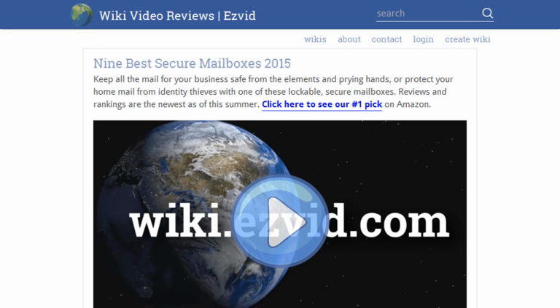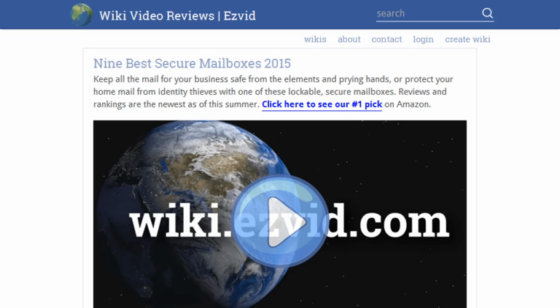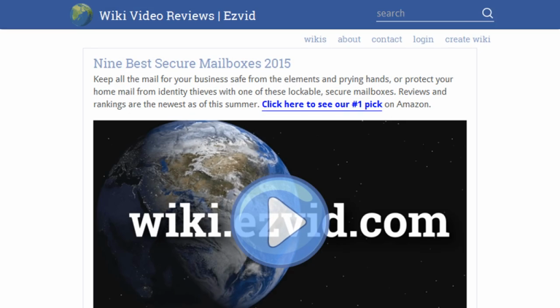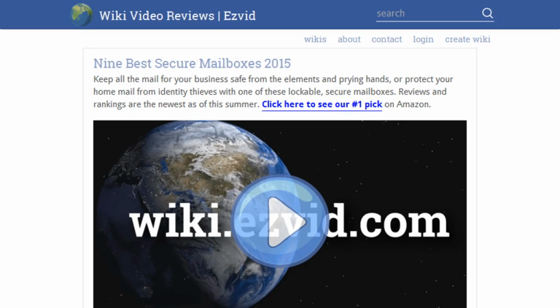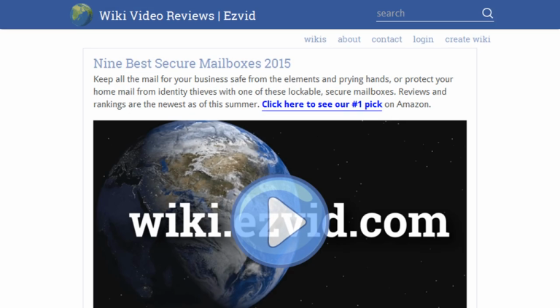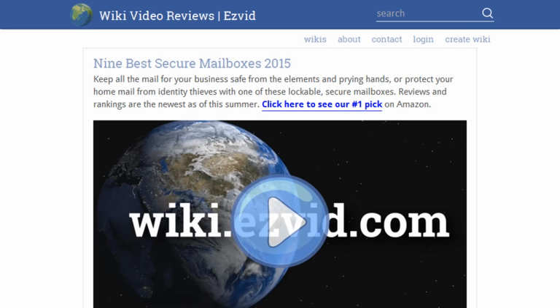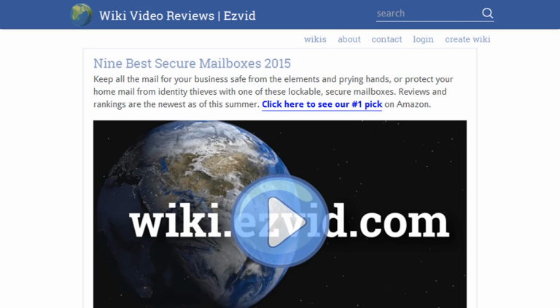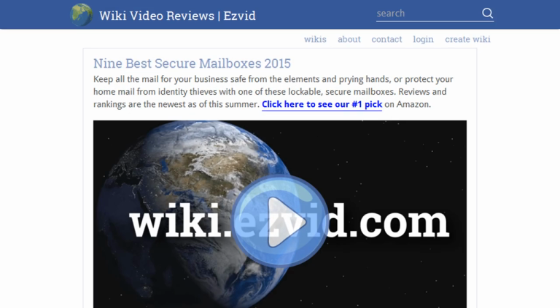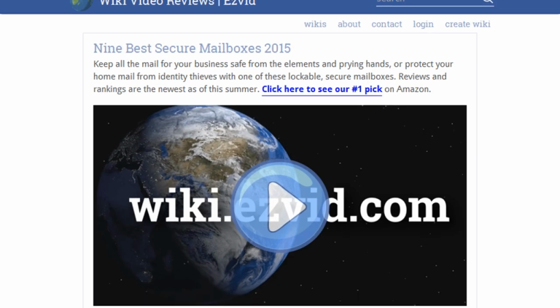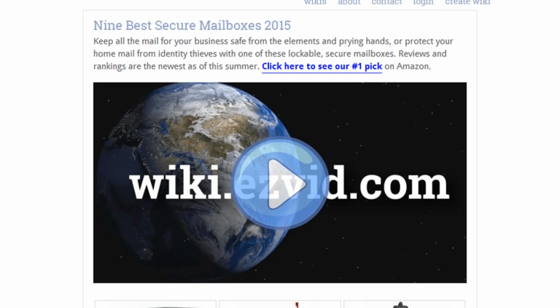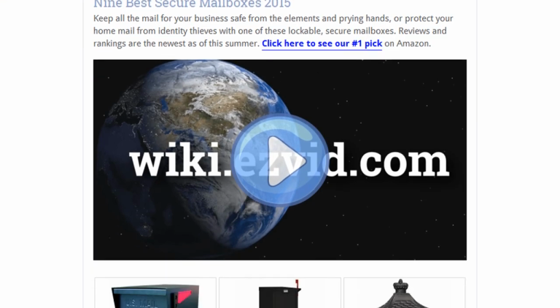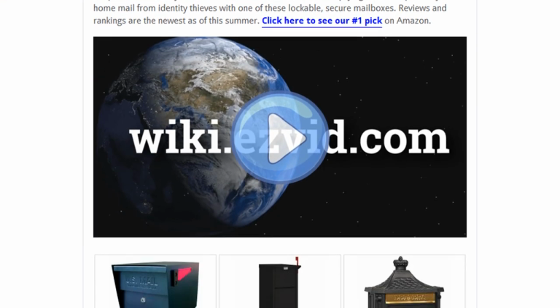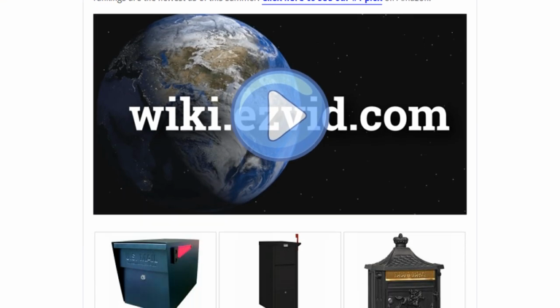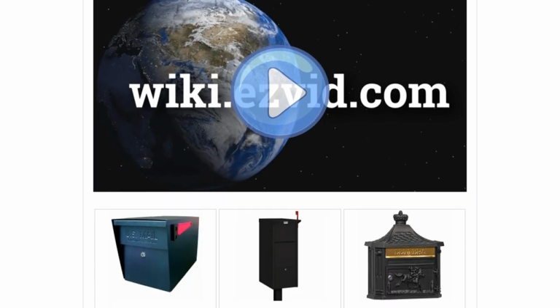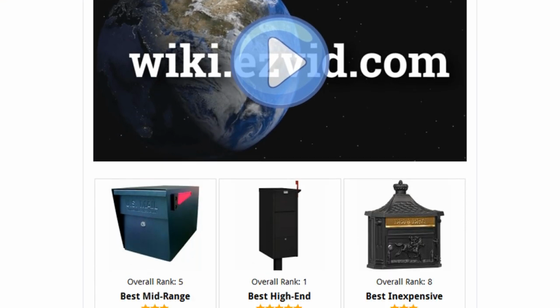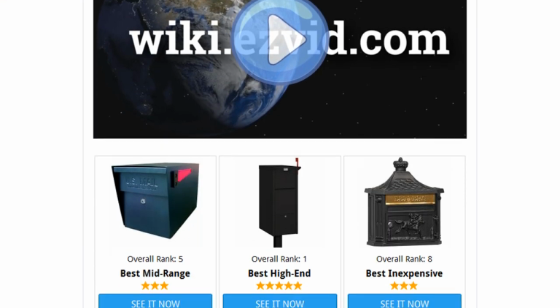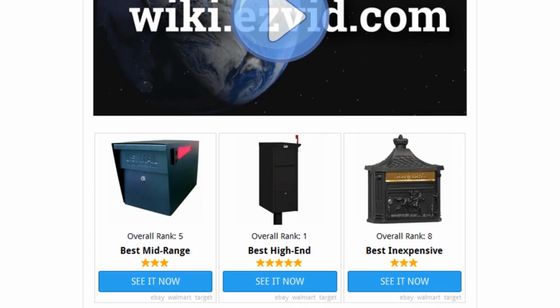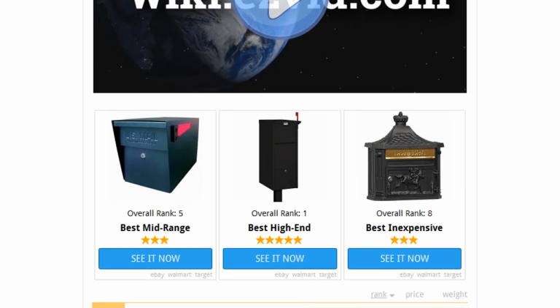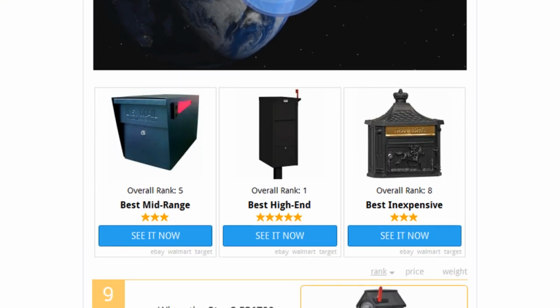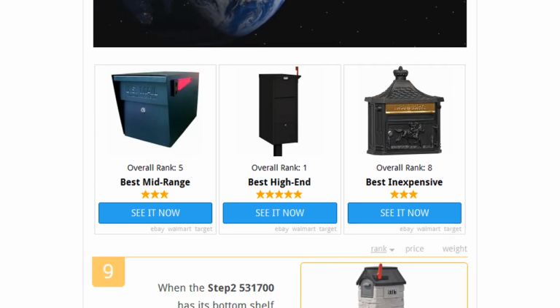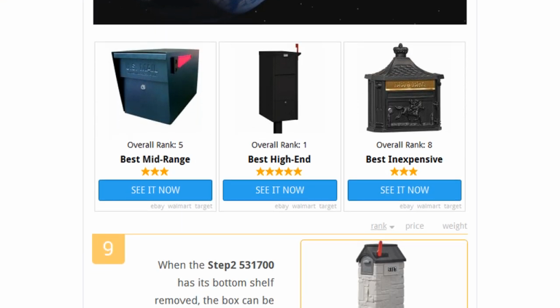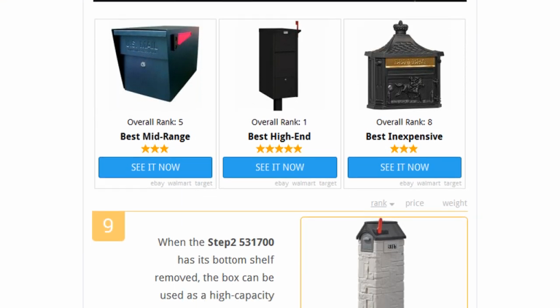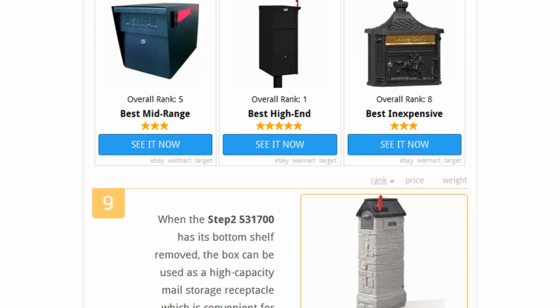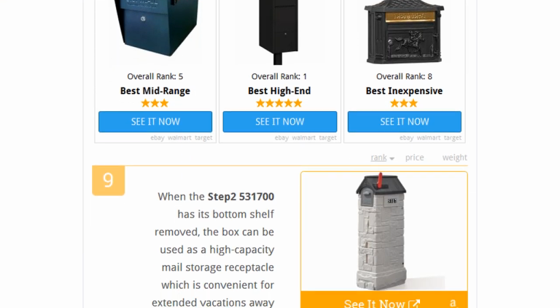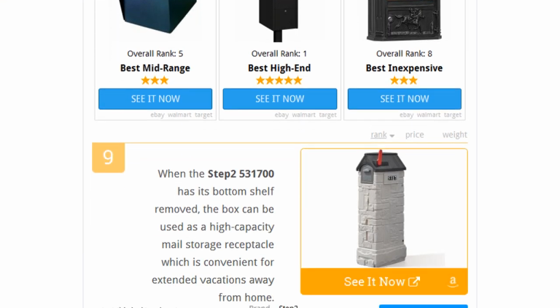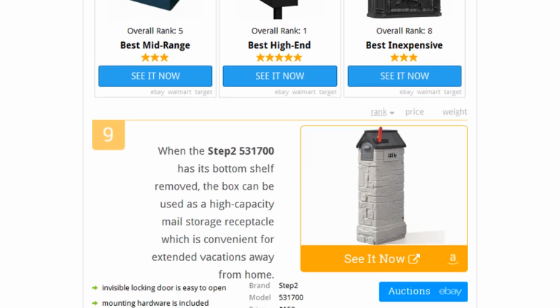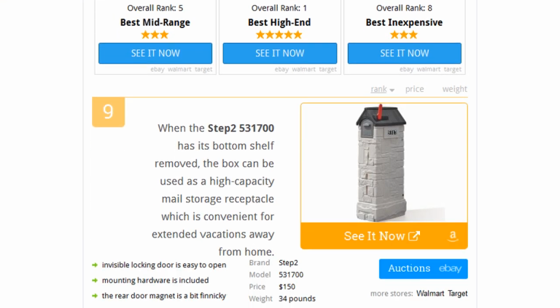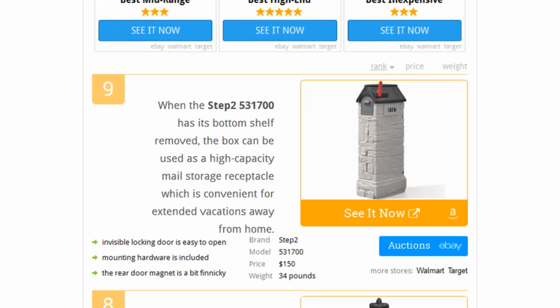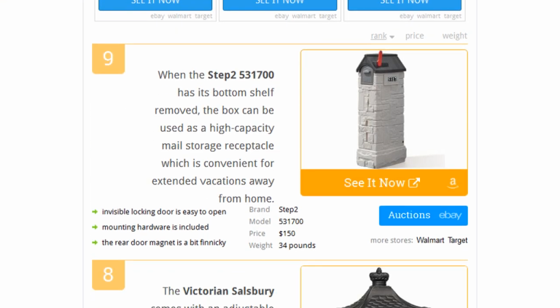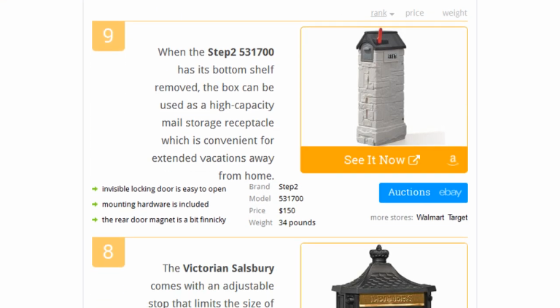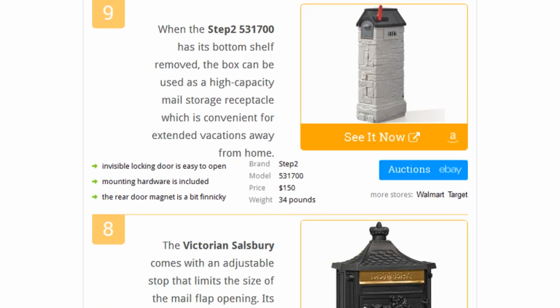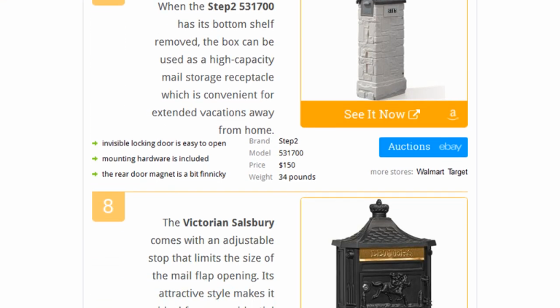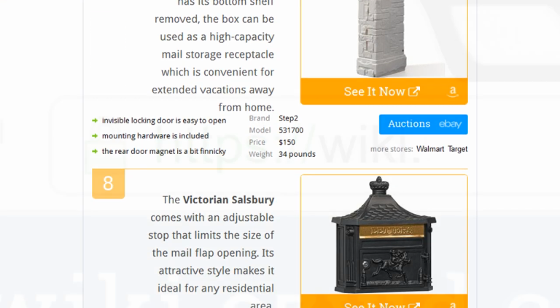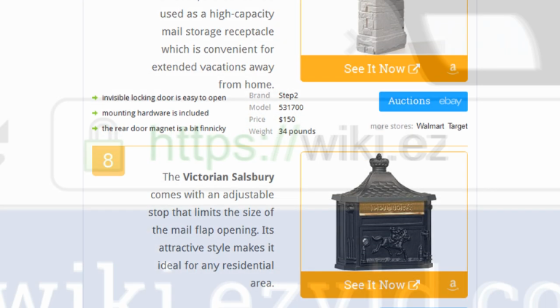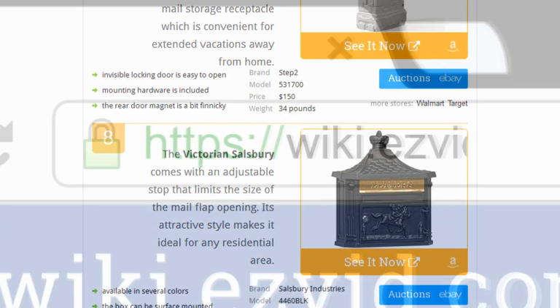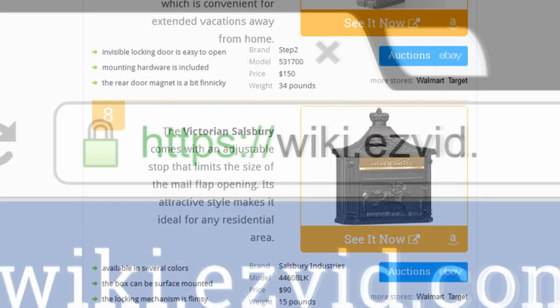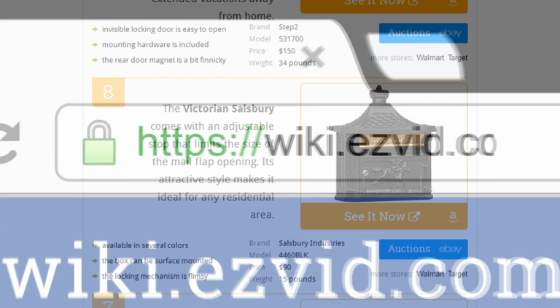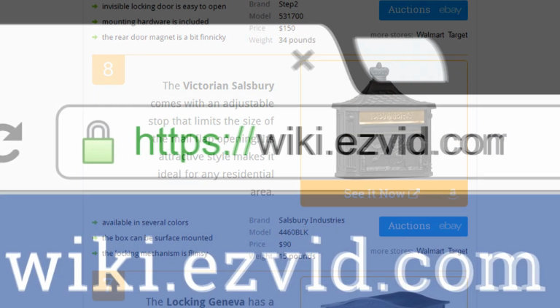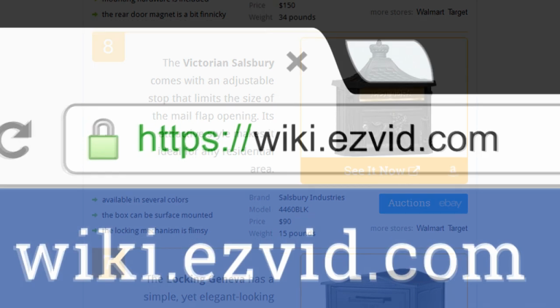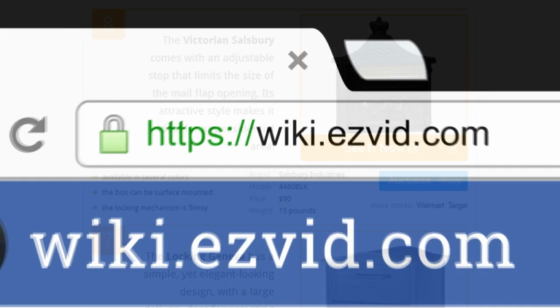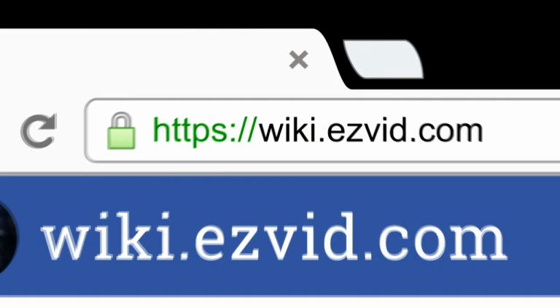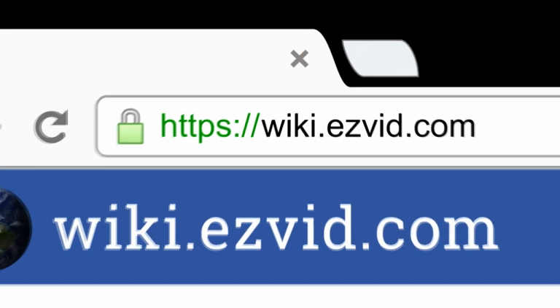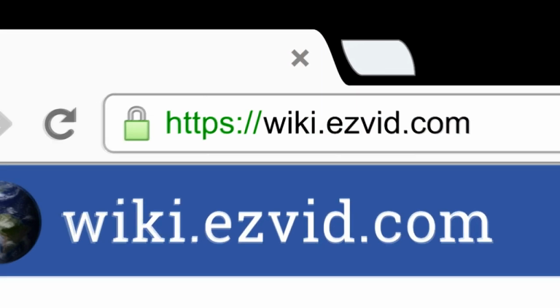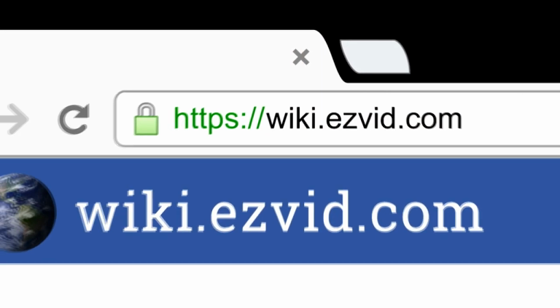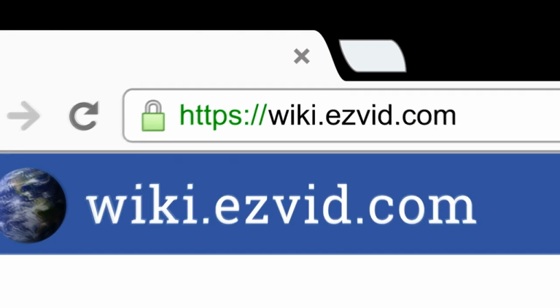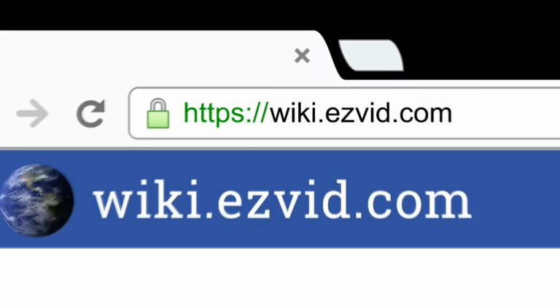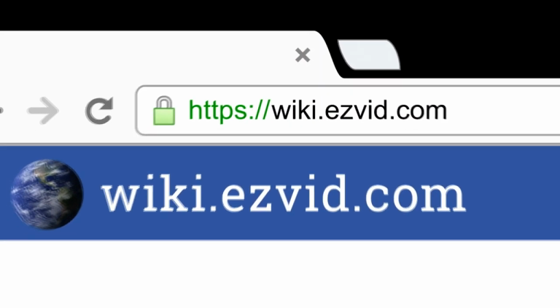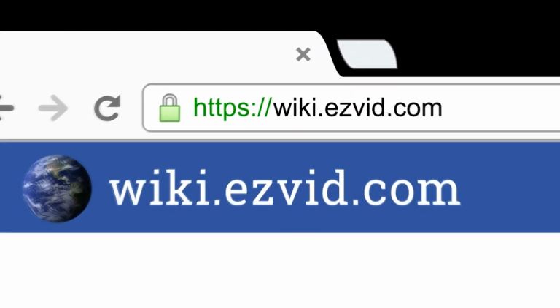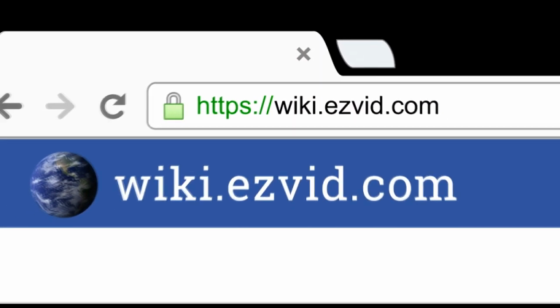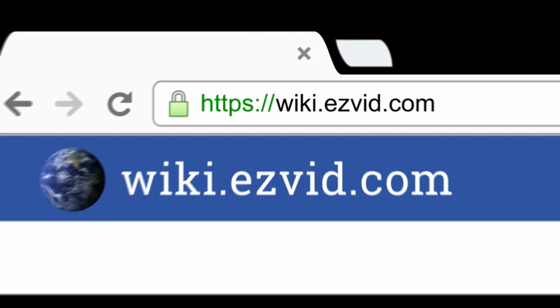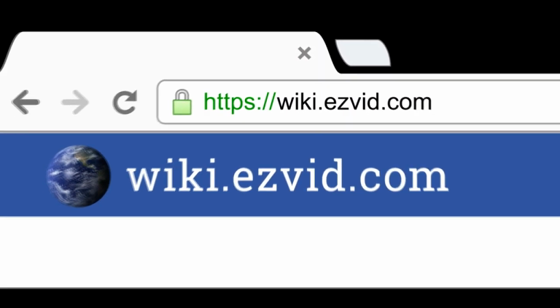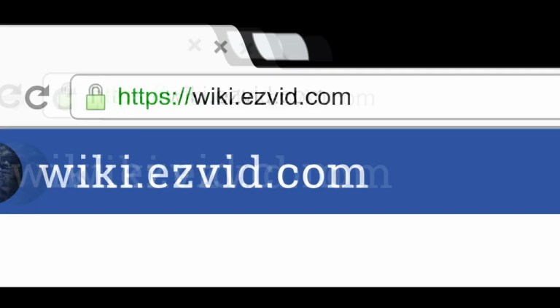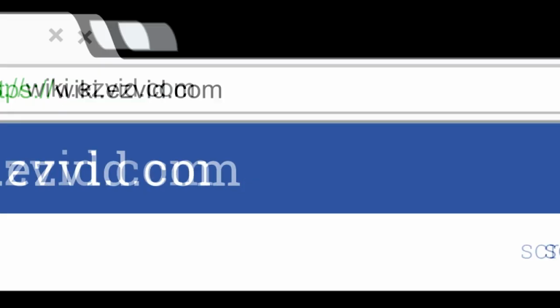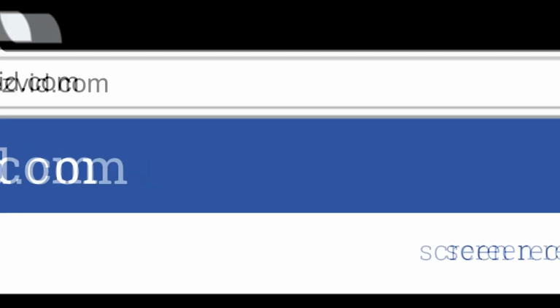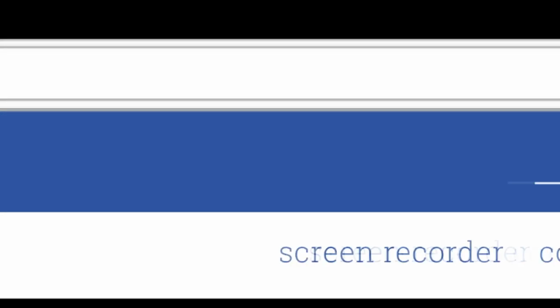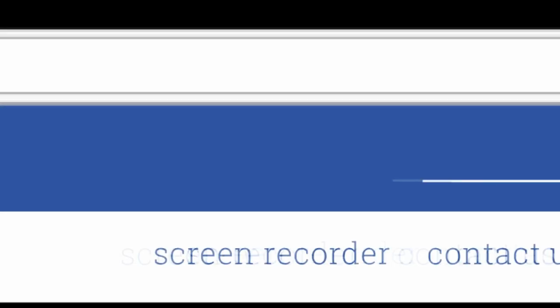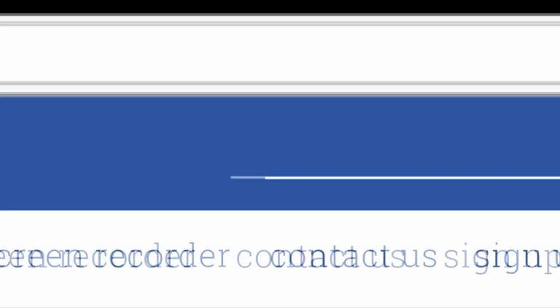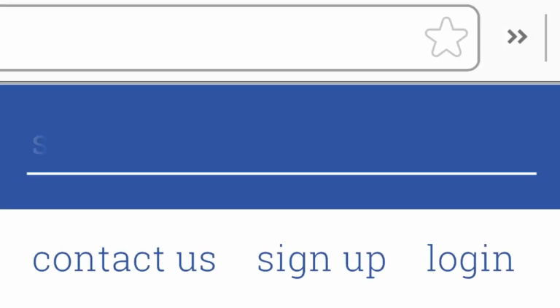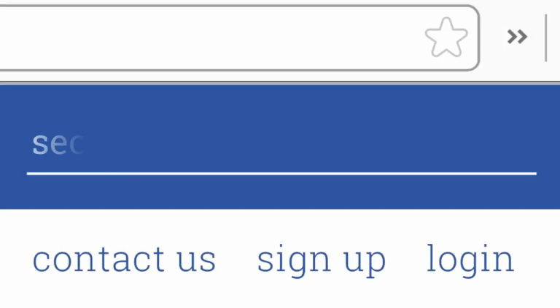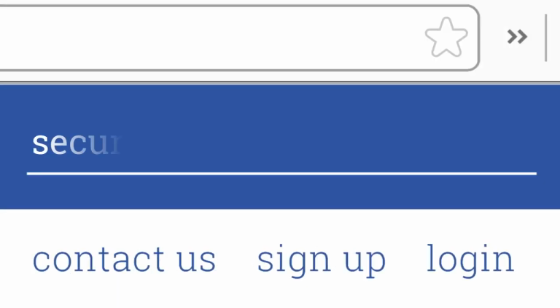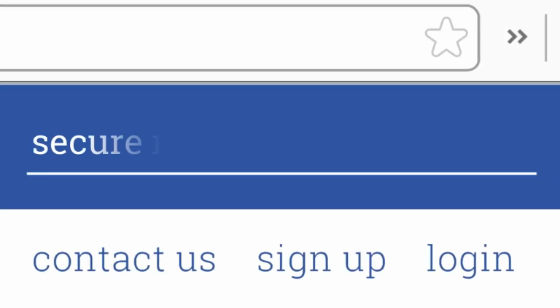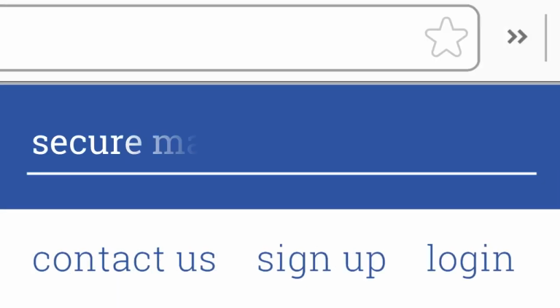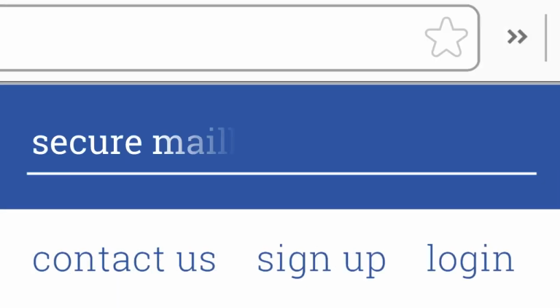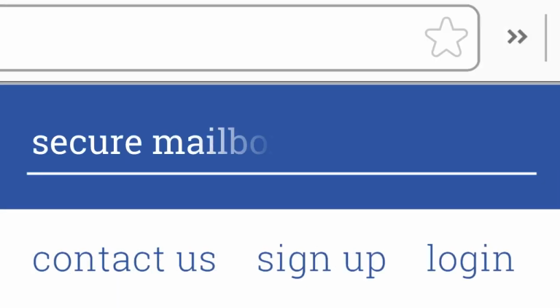To see all this stuff, go to wiki.easyvid.com and search for secure mailboxes, or click beneath this video.